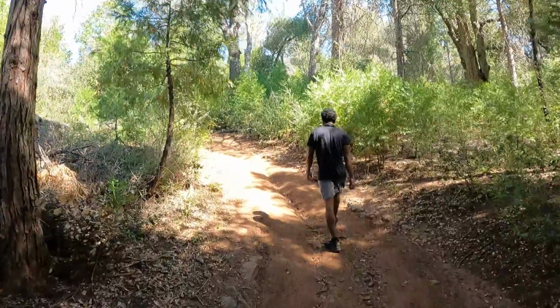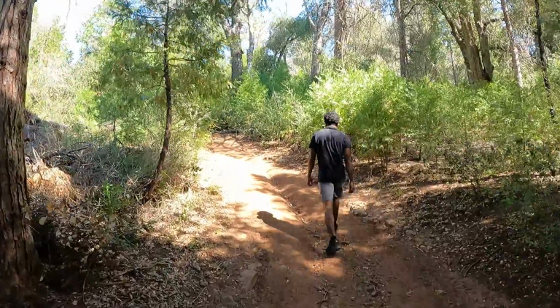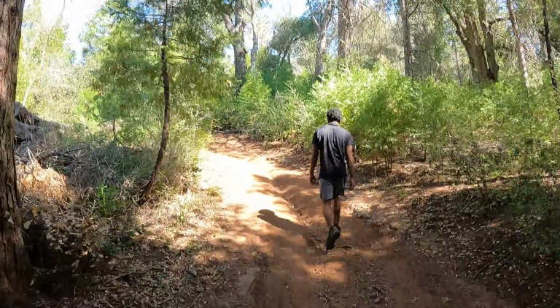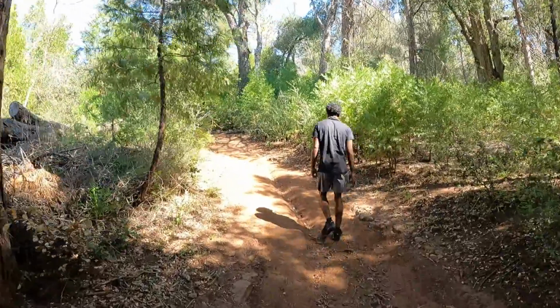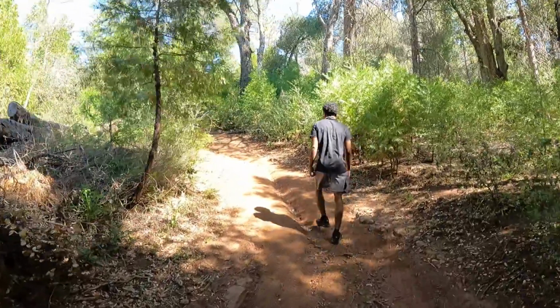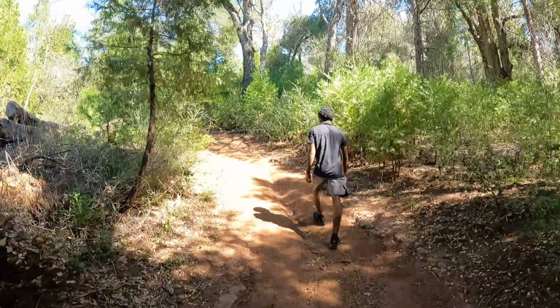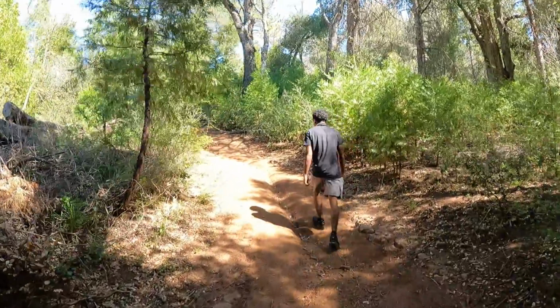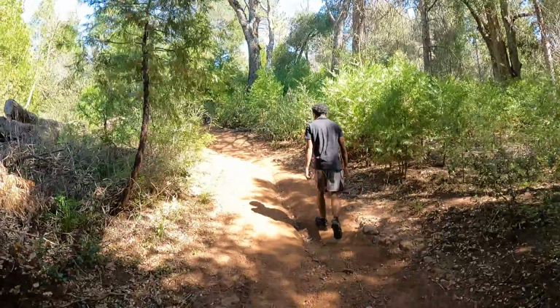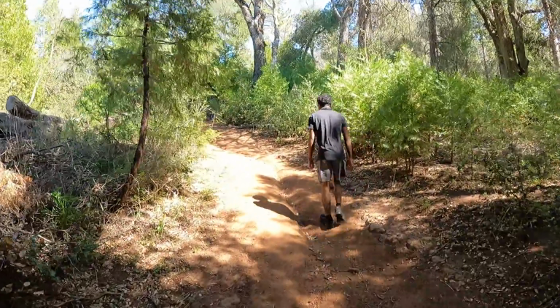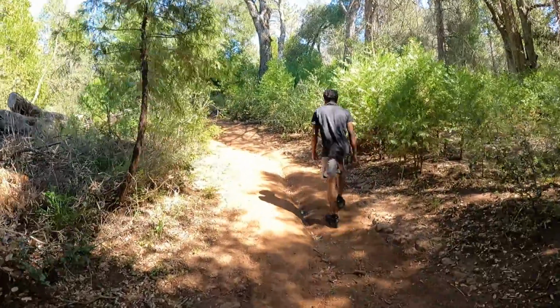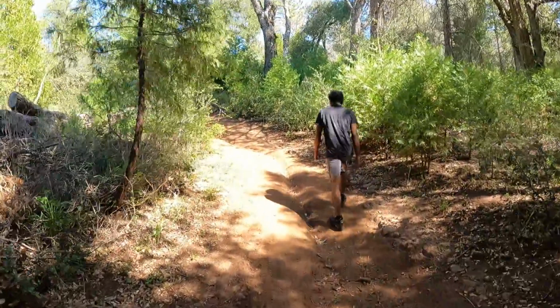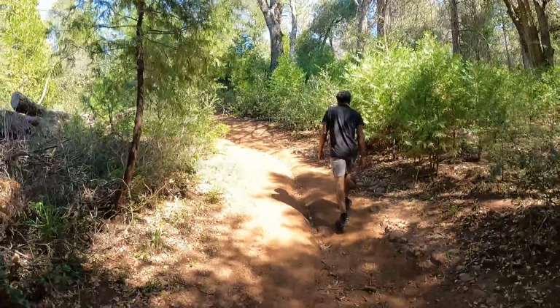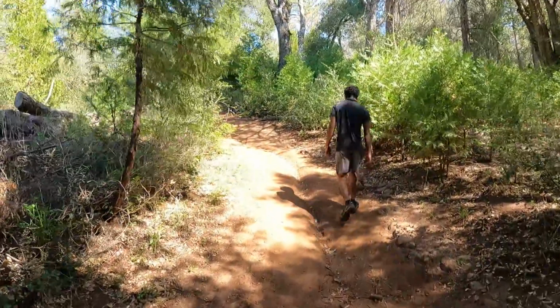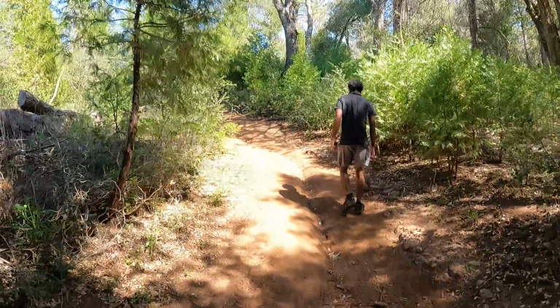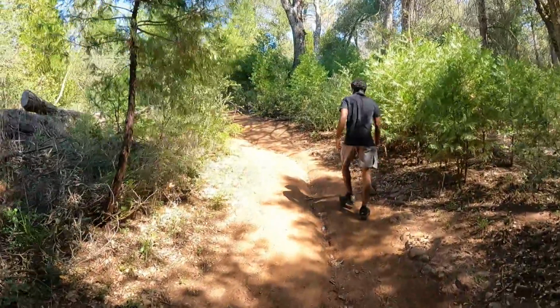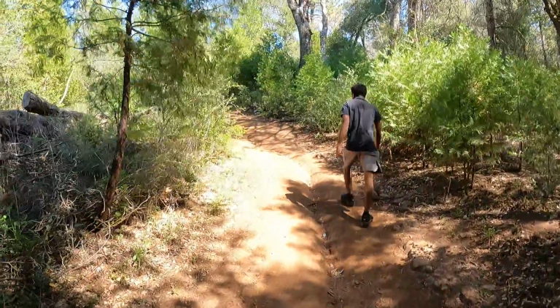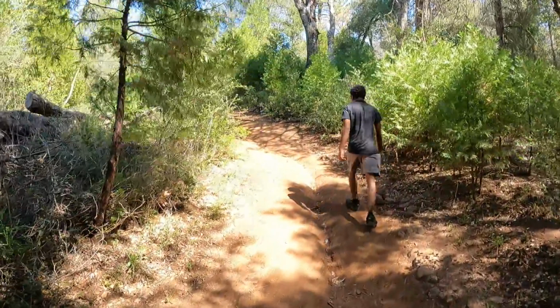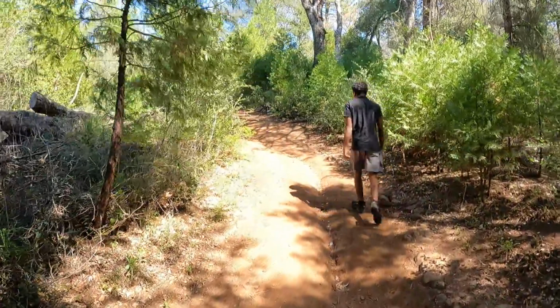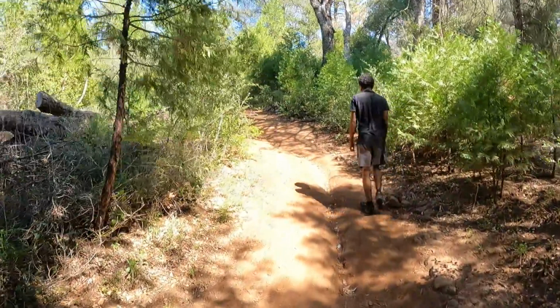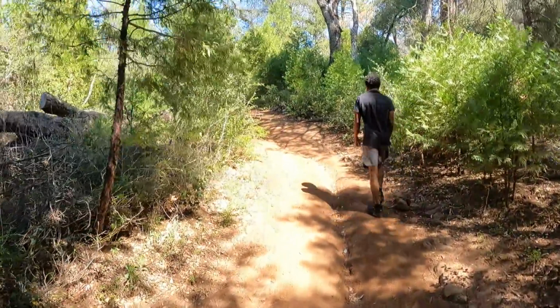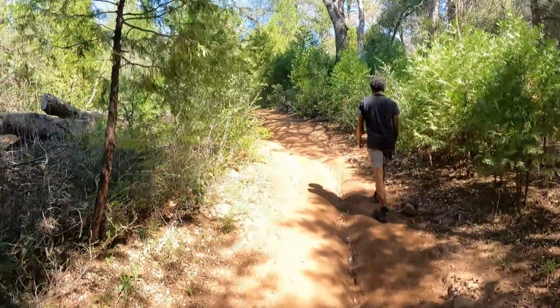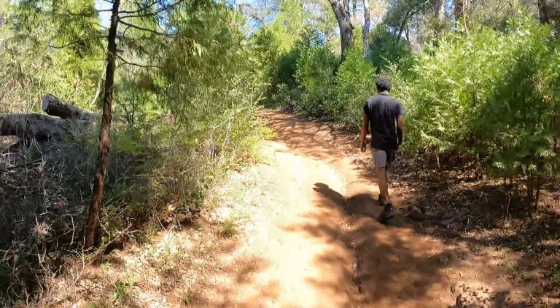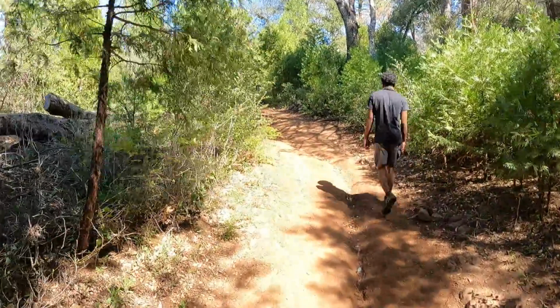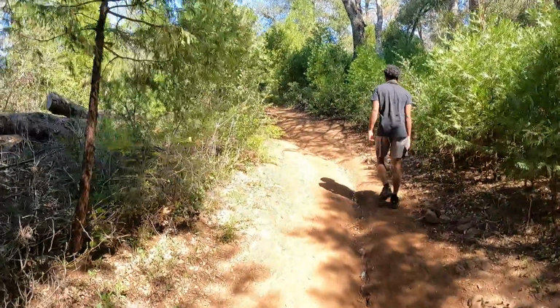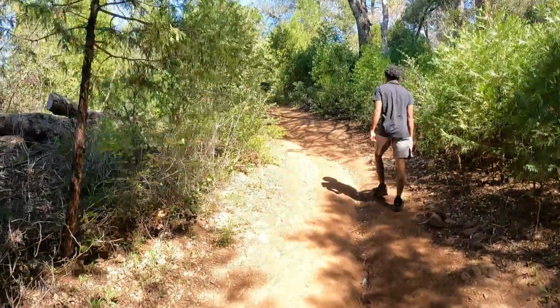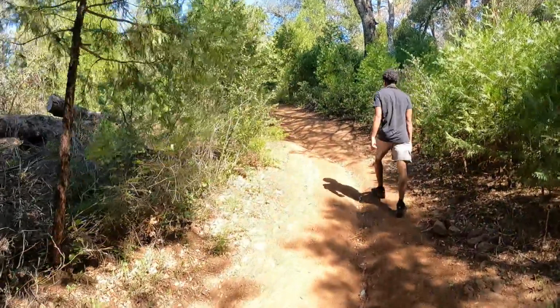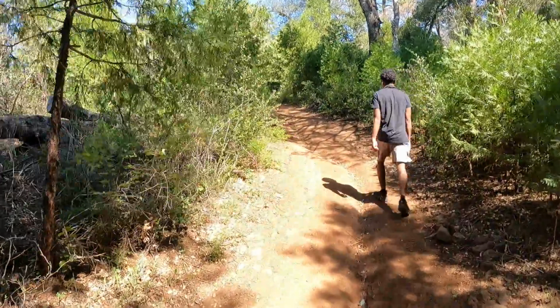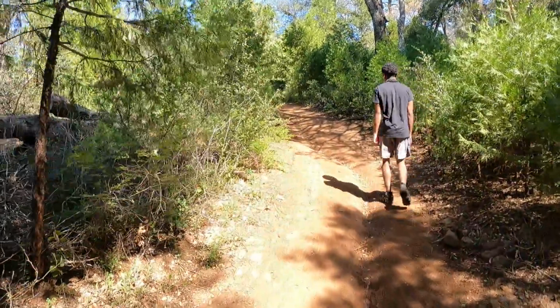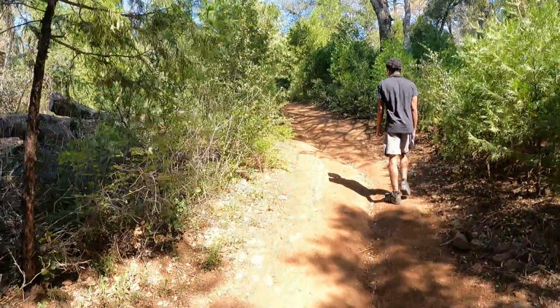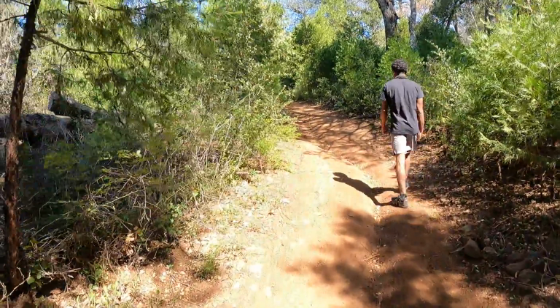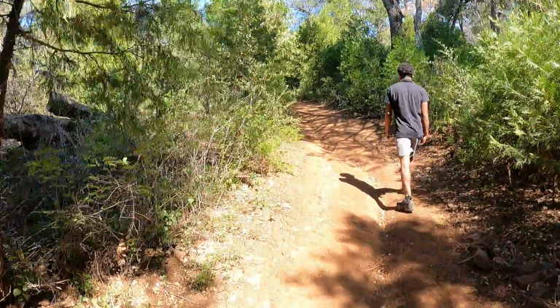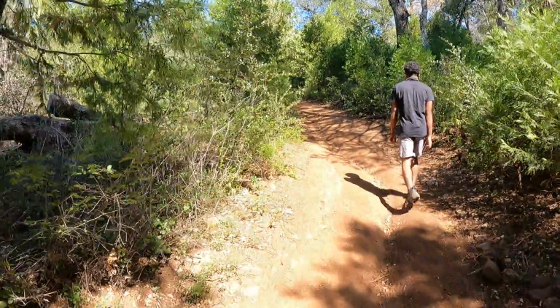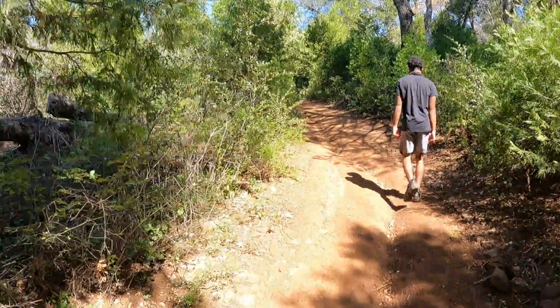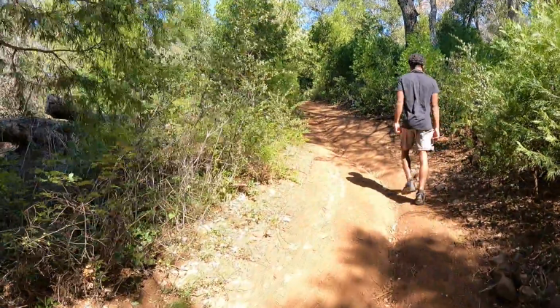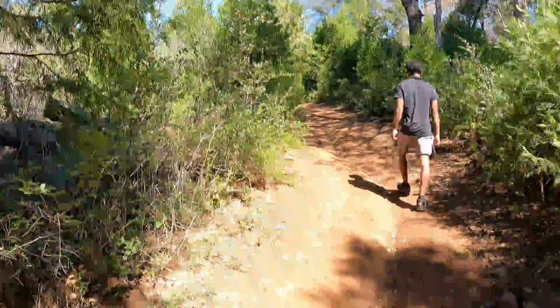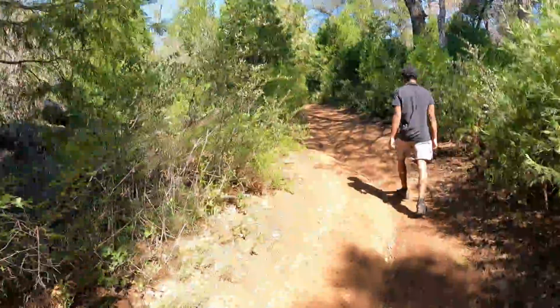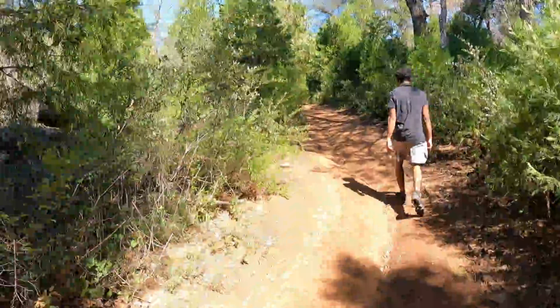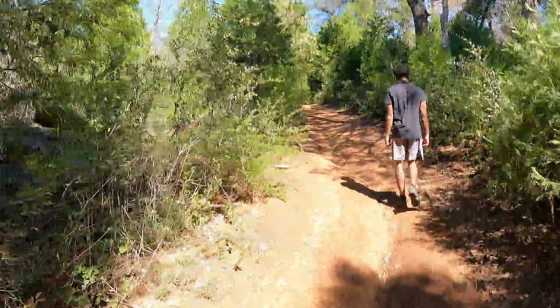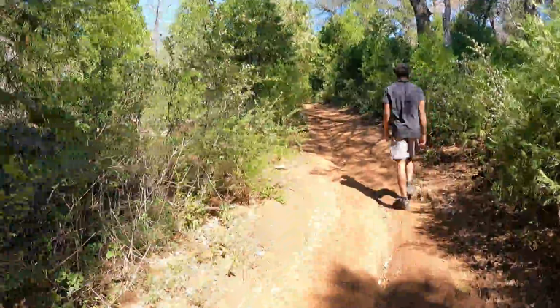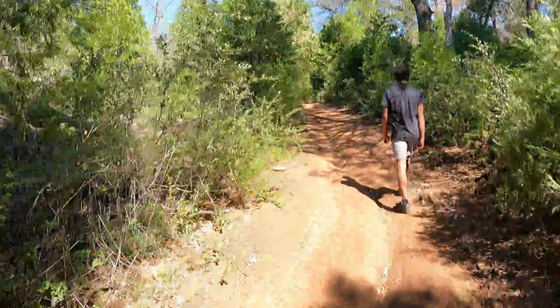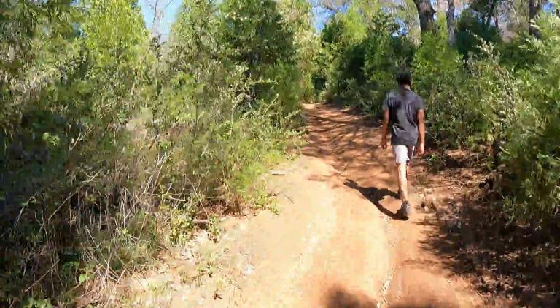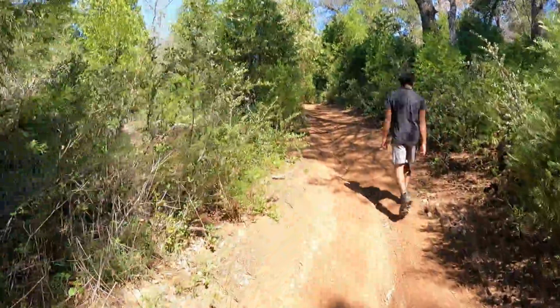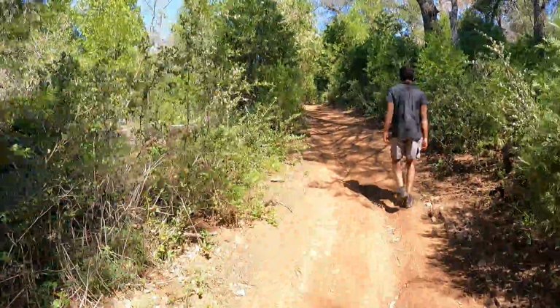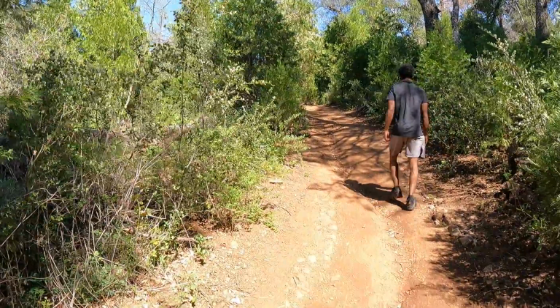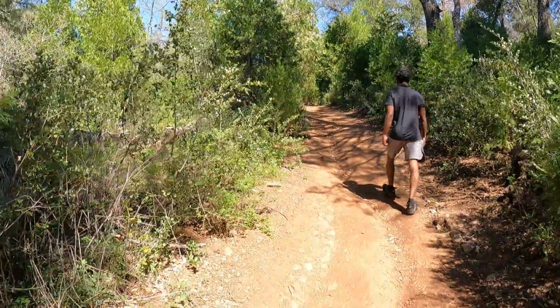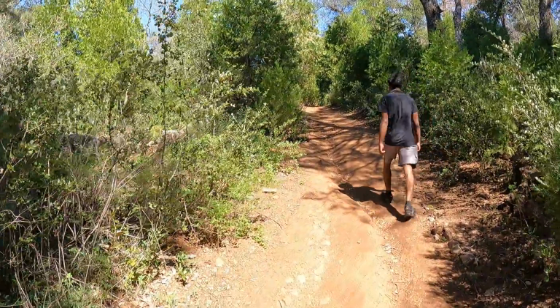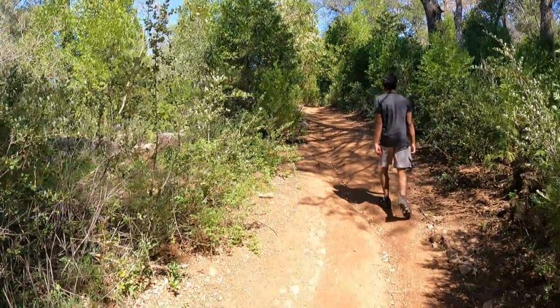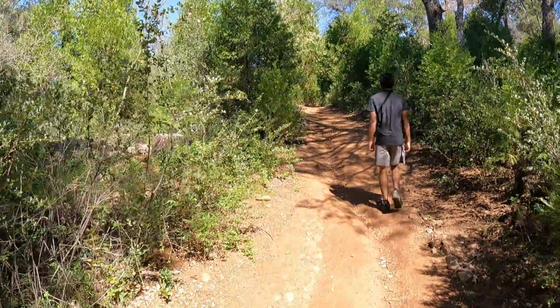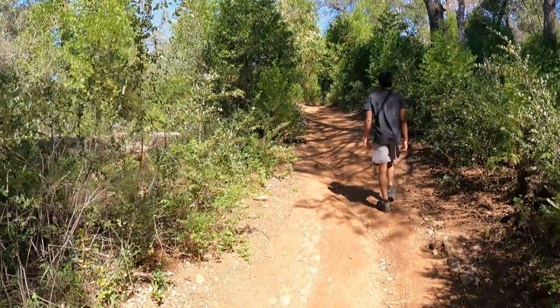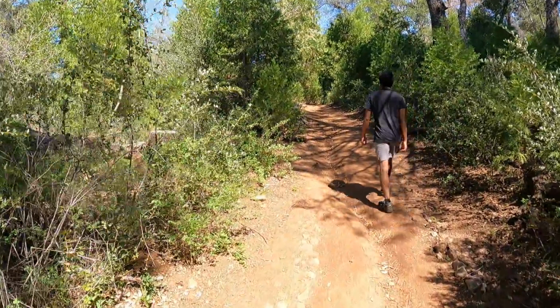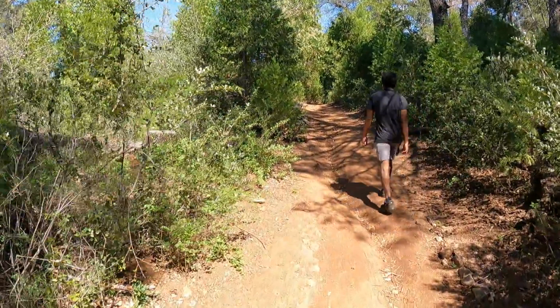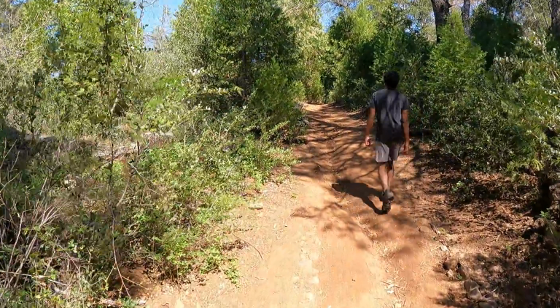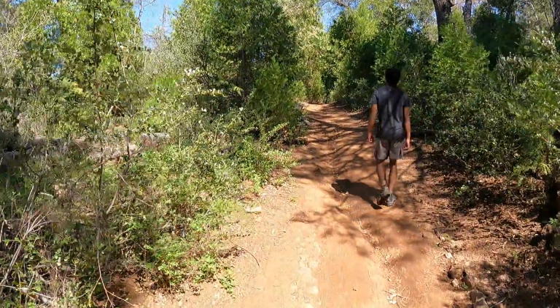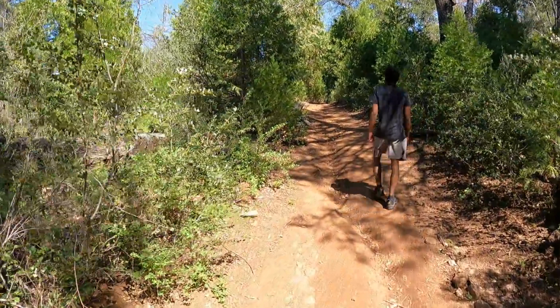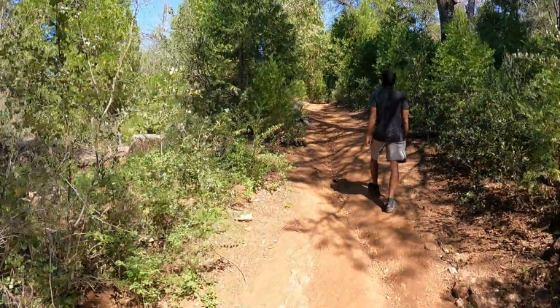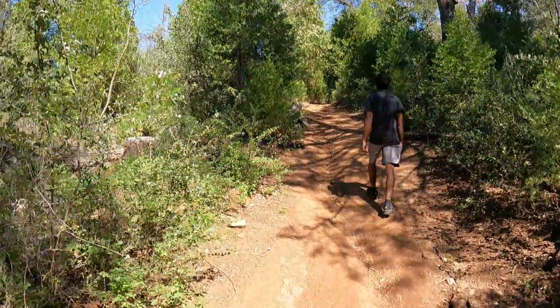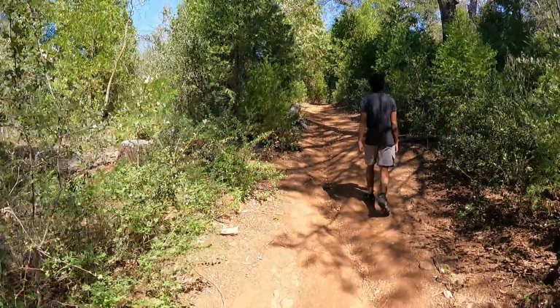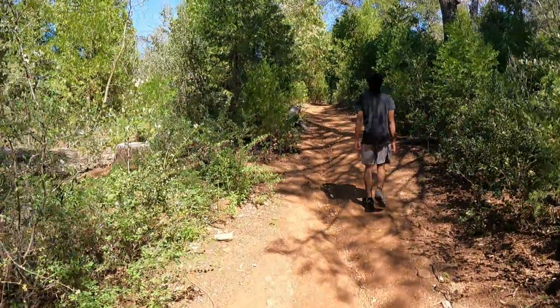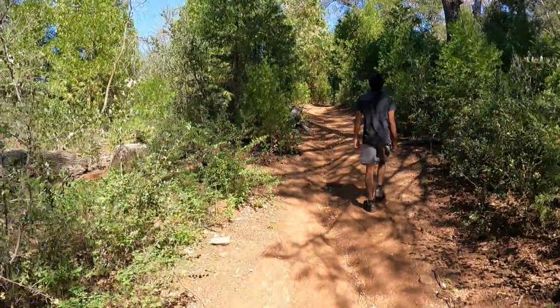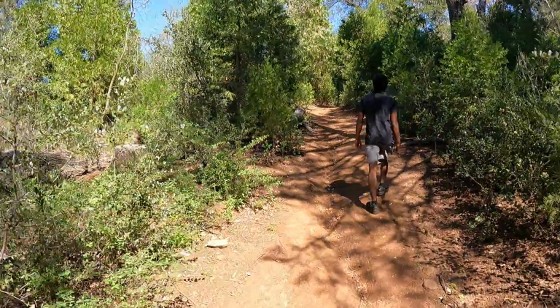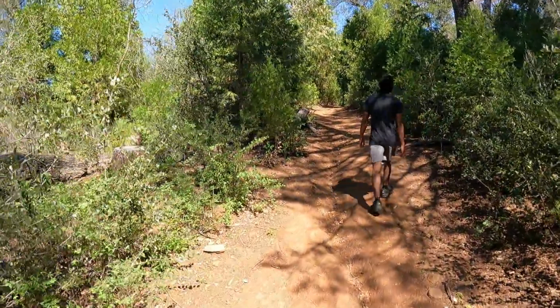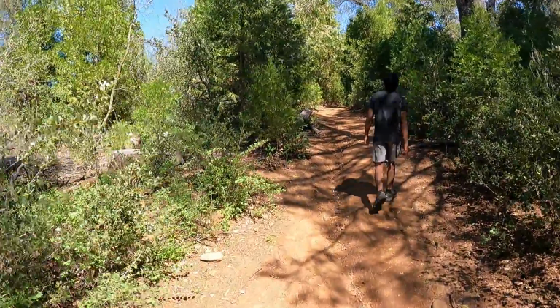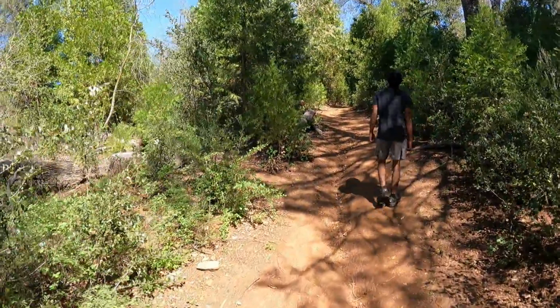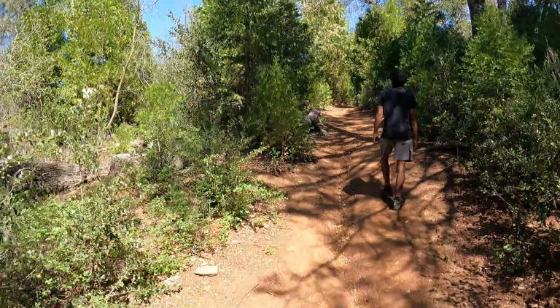We've been on this trail so far about... the first part was like only five minutes.